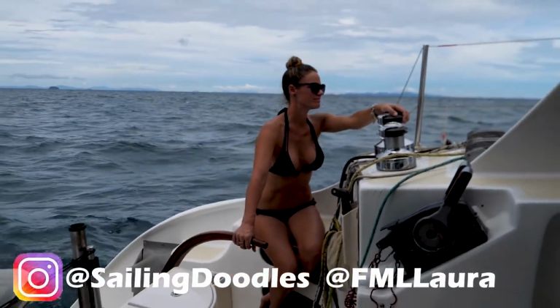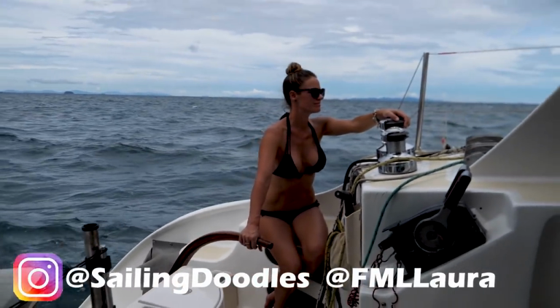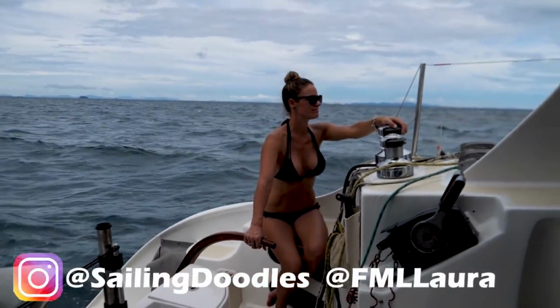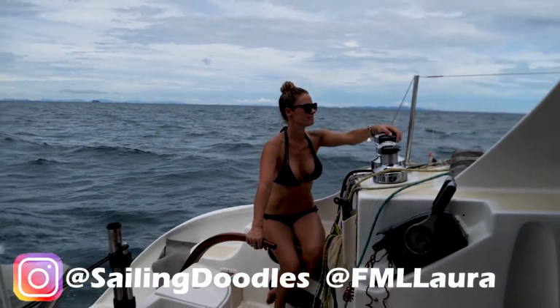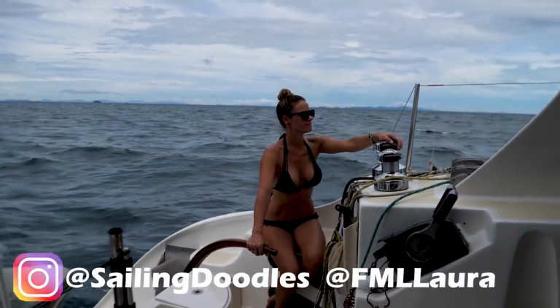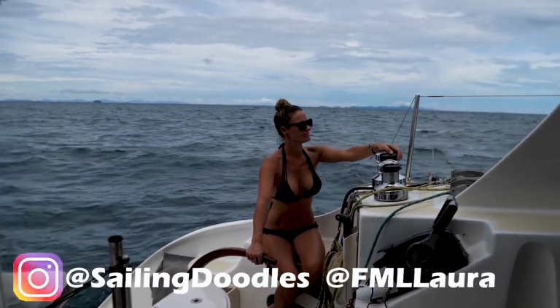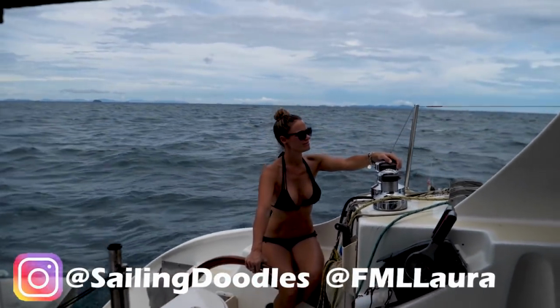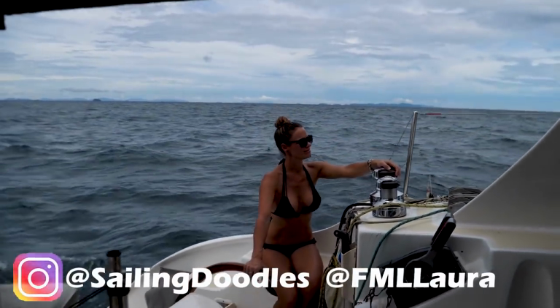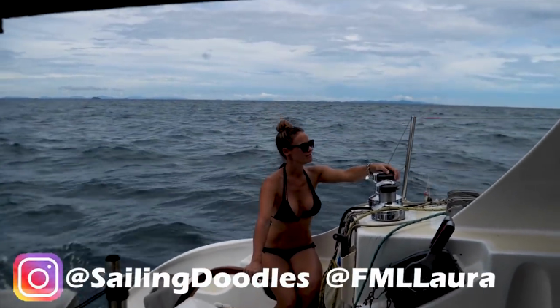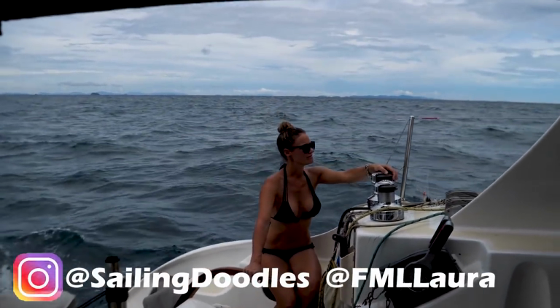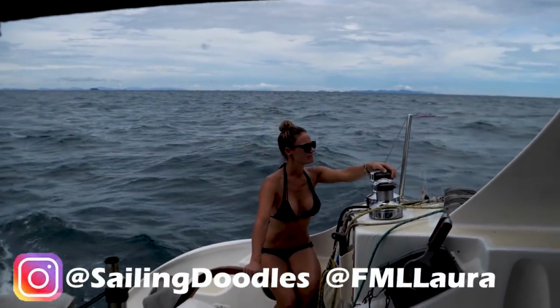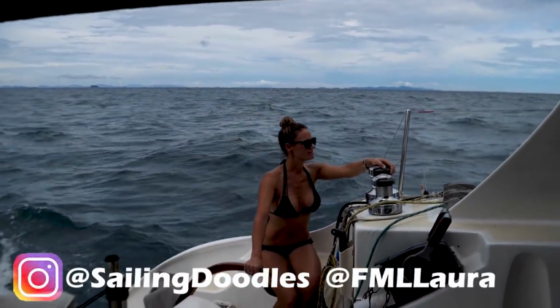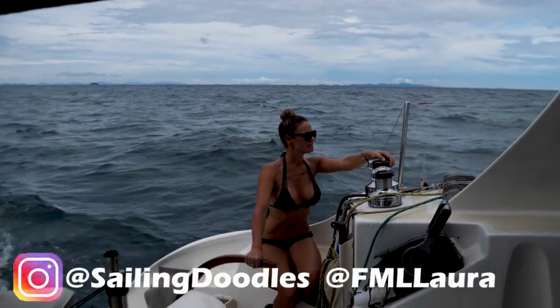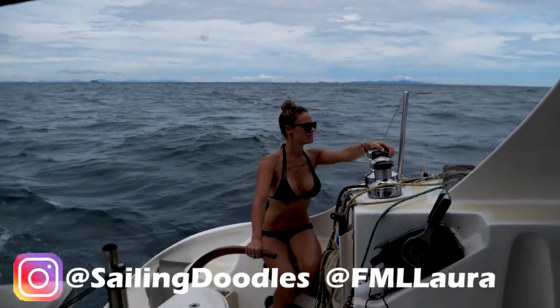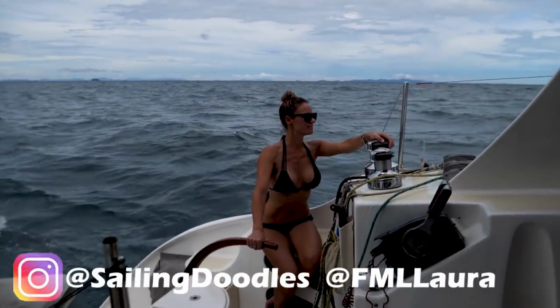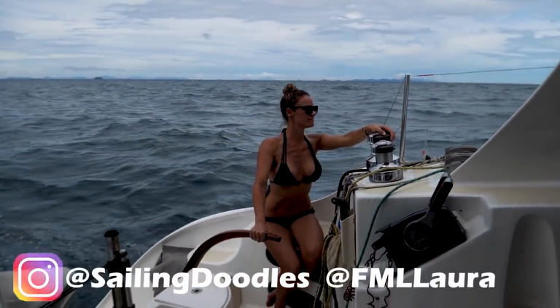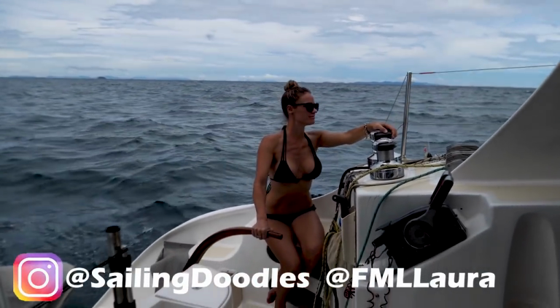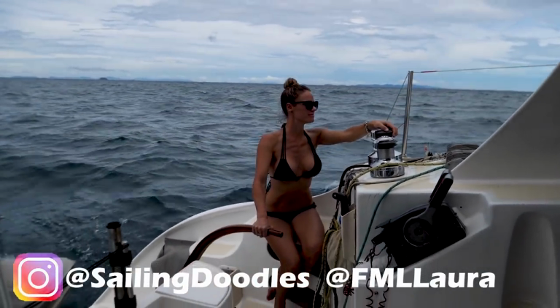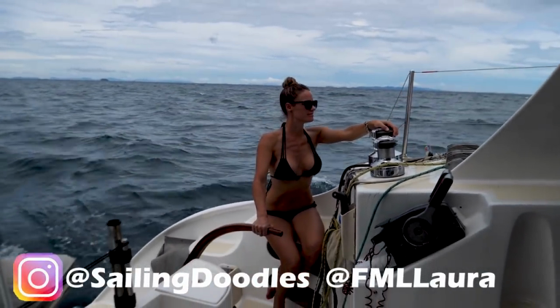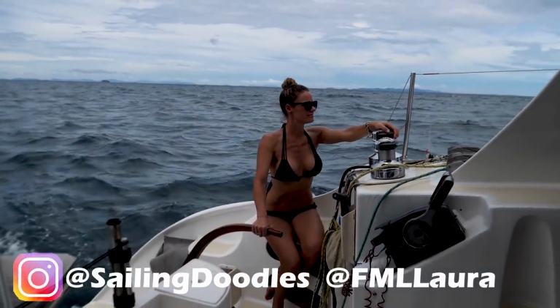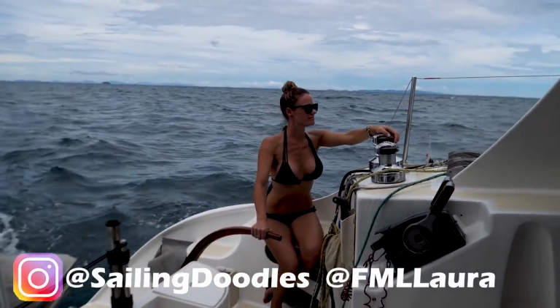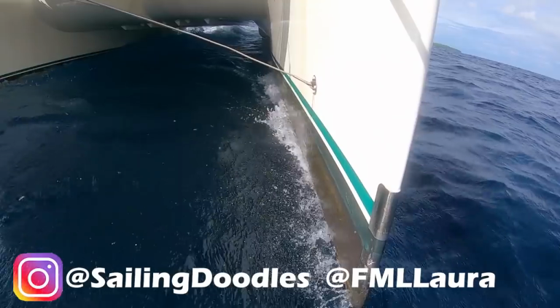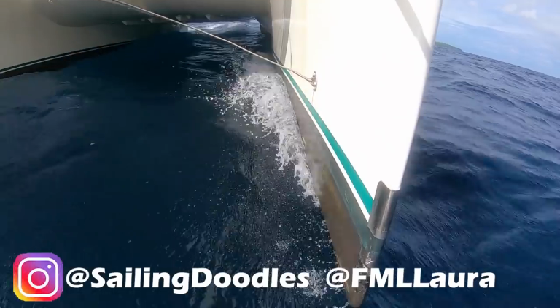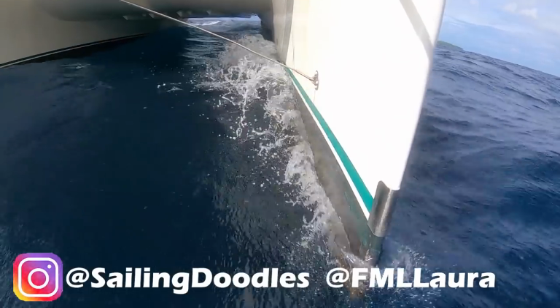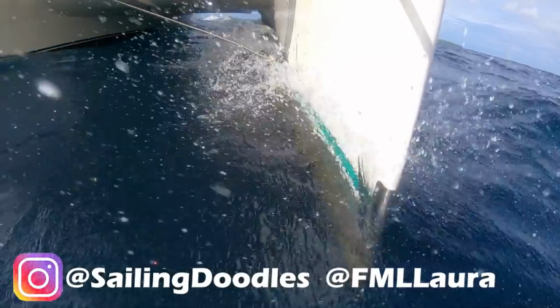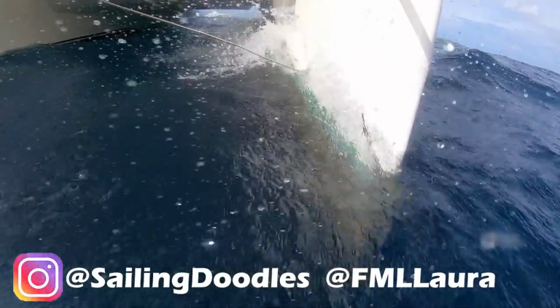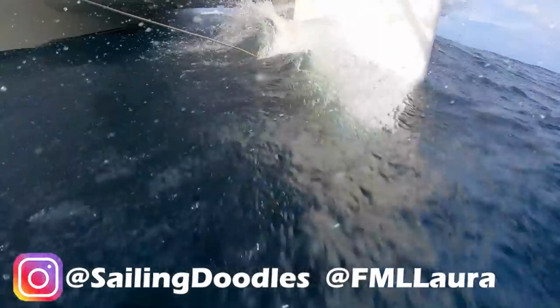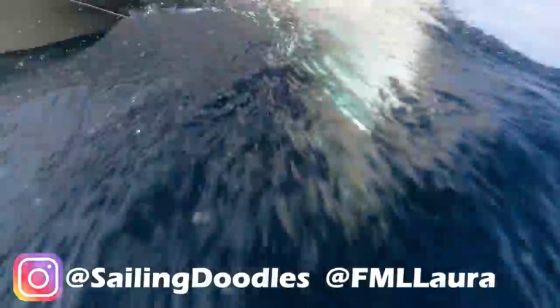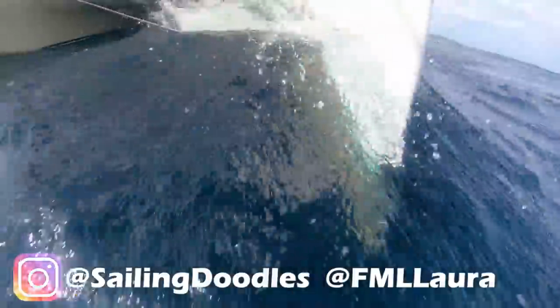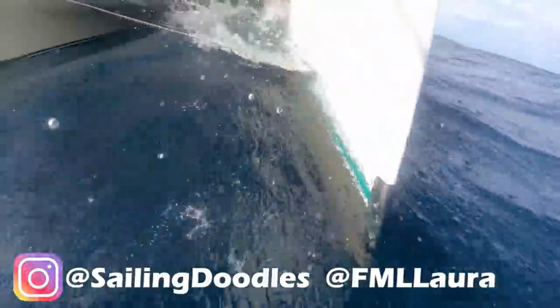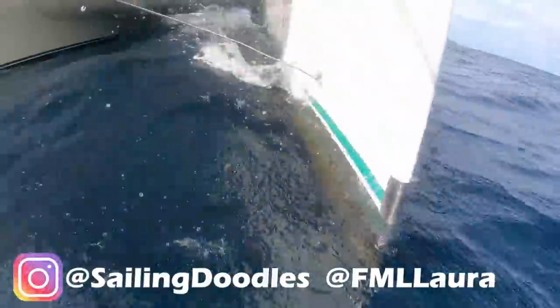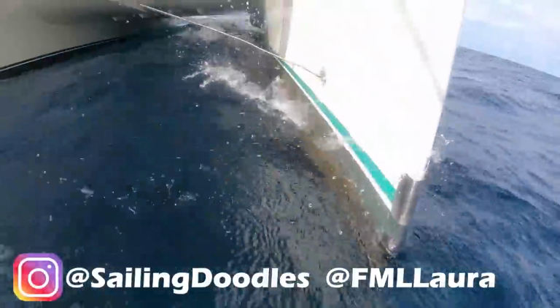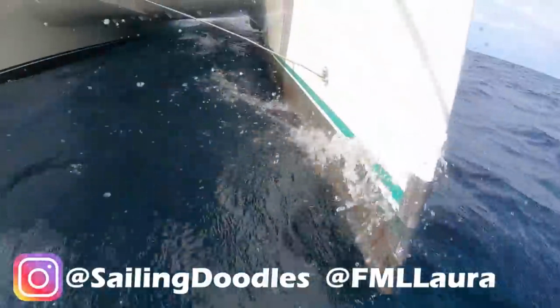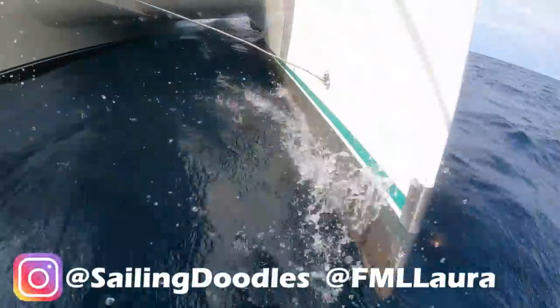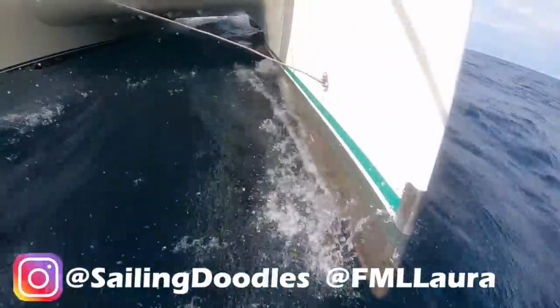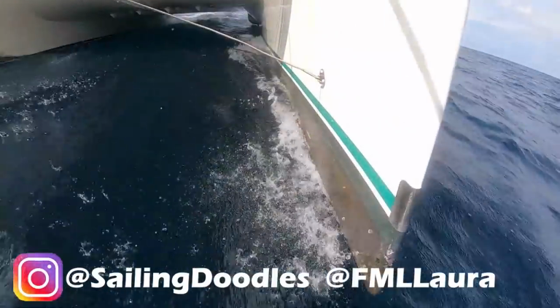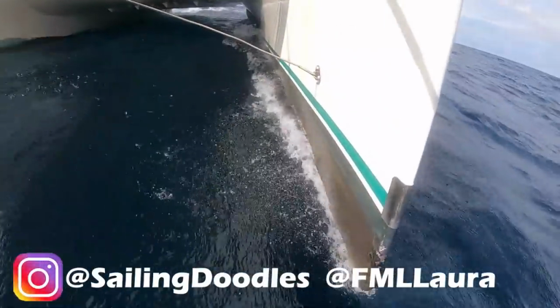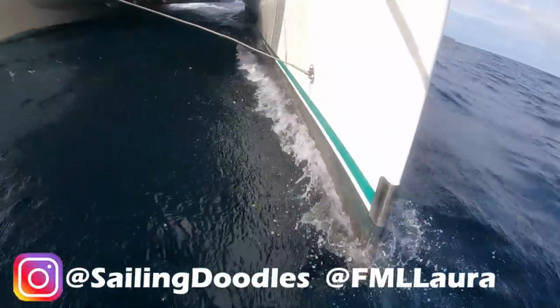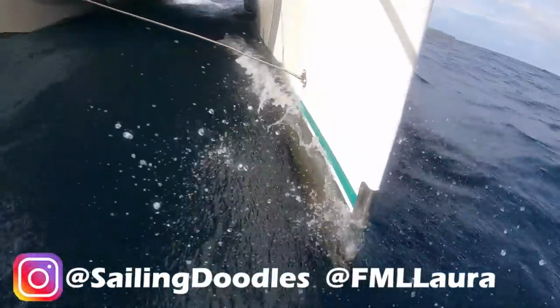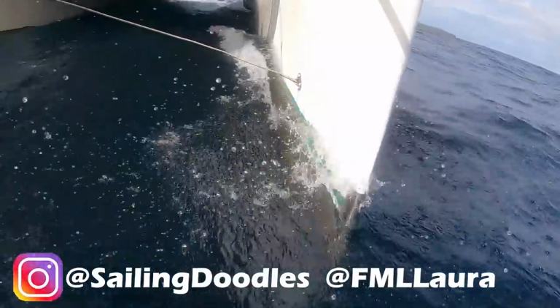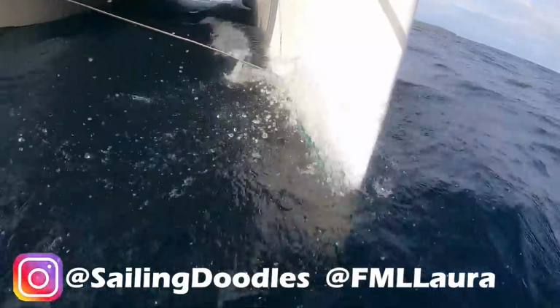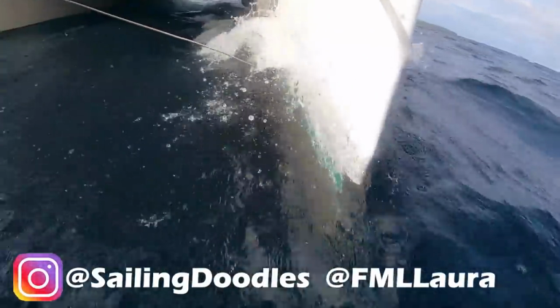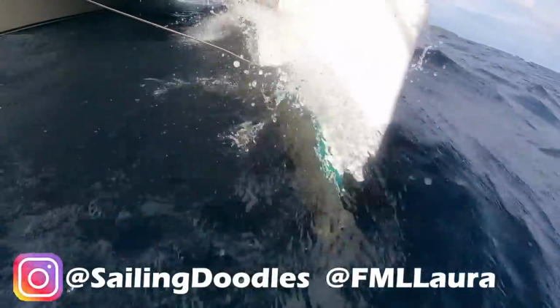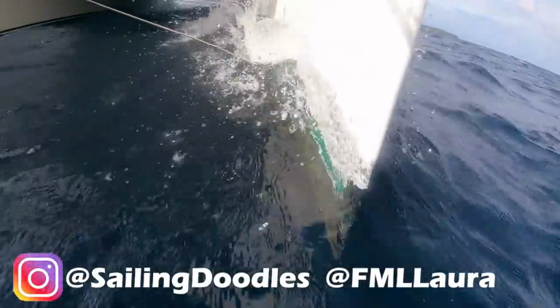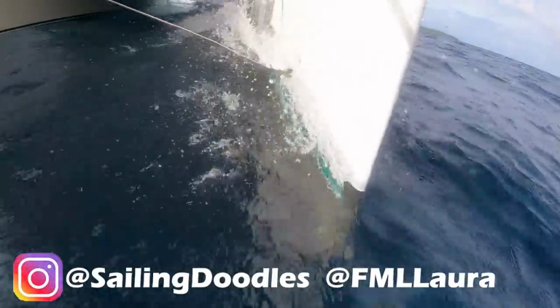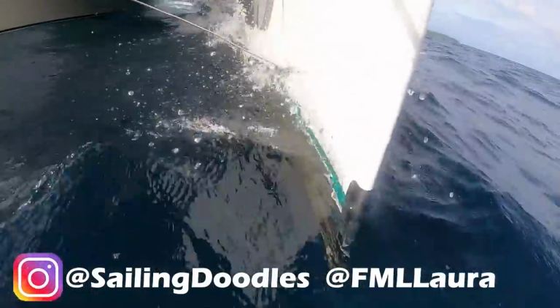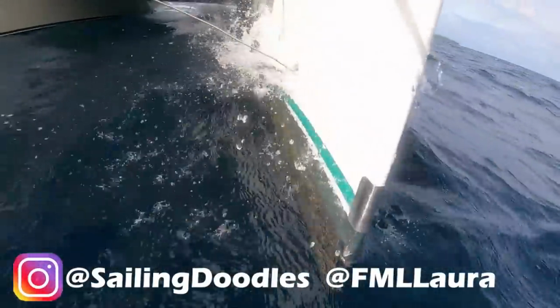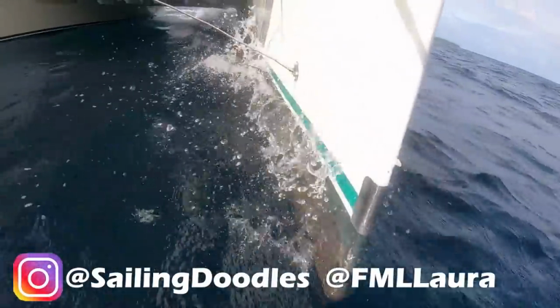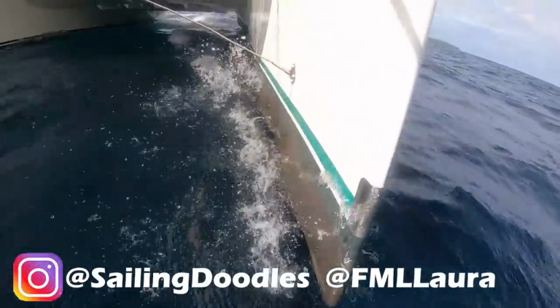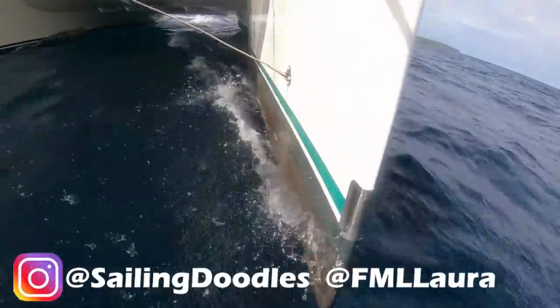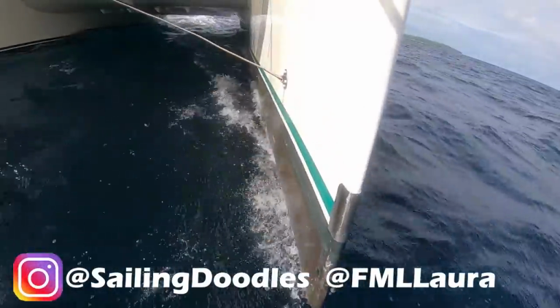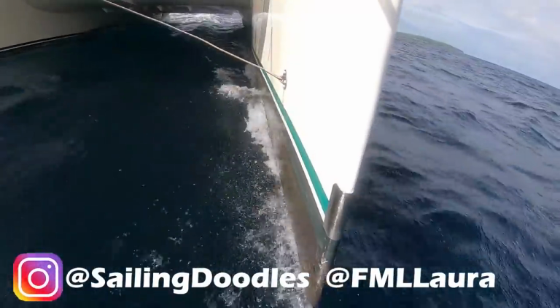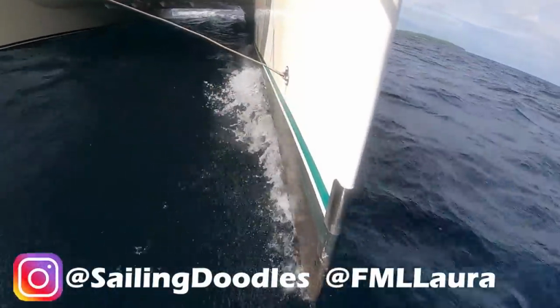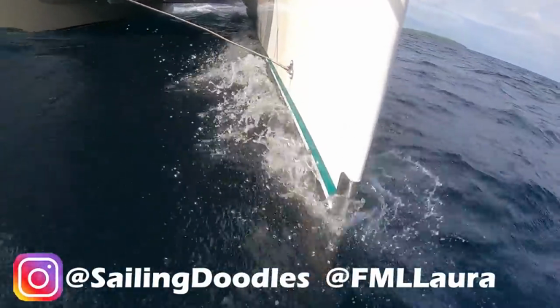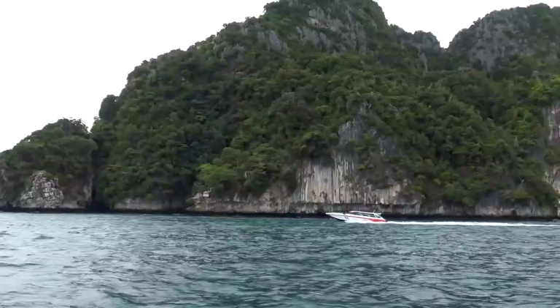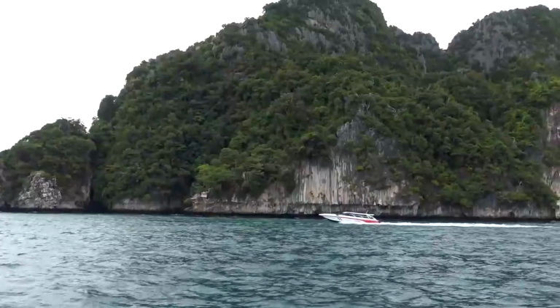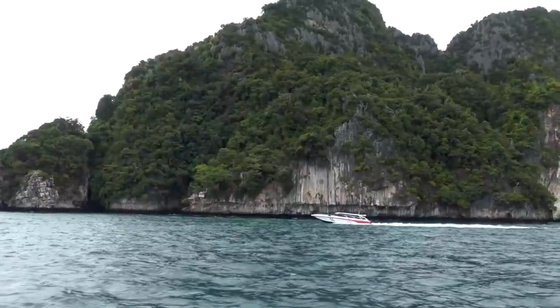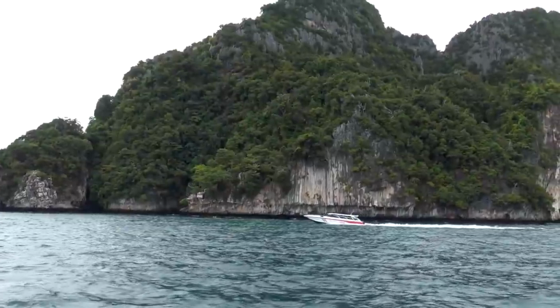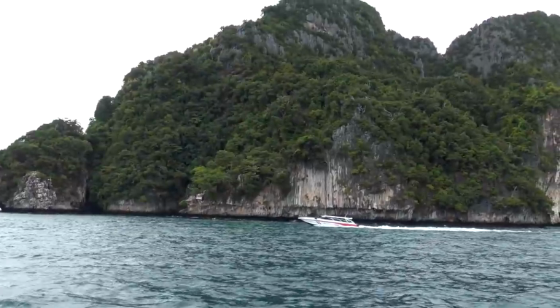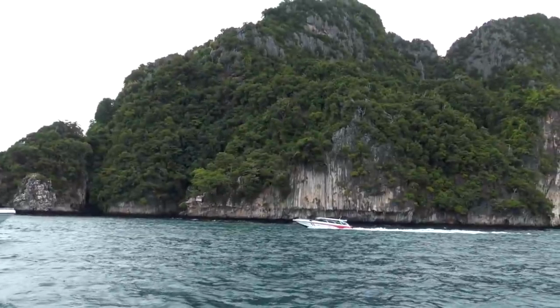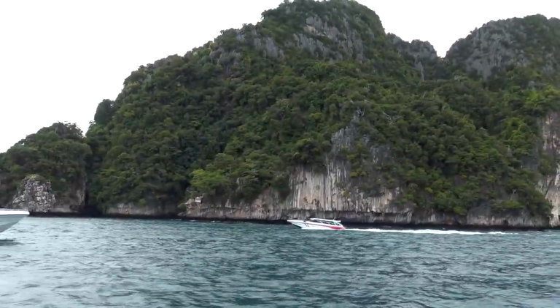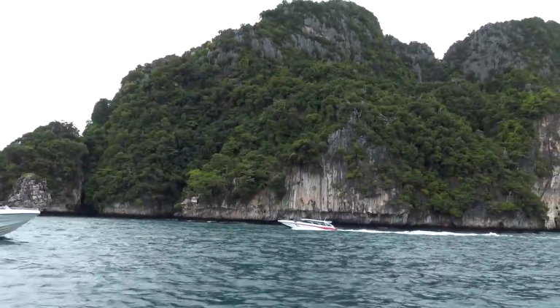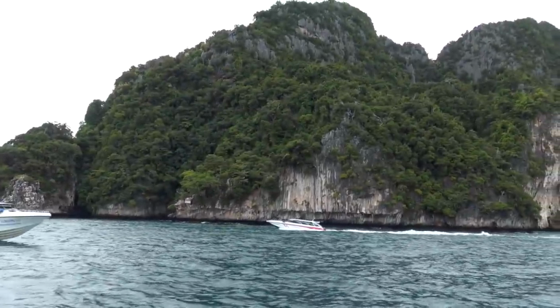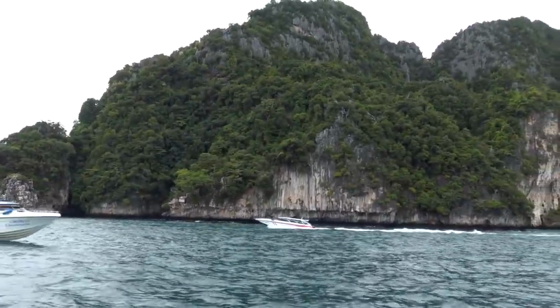In this episode of Sailing Doodles, we get the catamaran up to a very fast nine knots as we sail to a very busy and beautiful Ko Phi Phi.